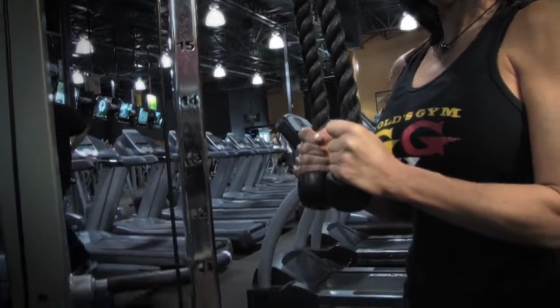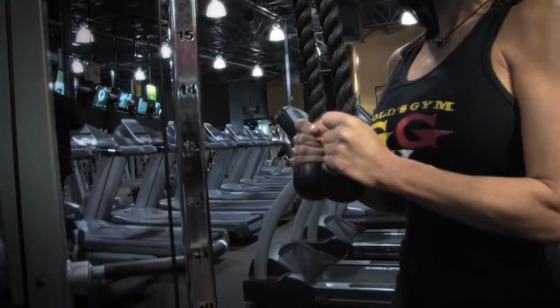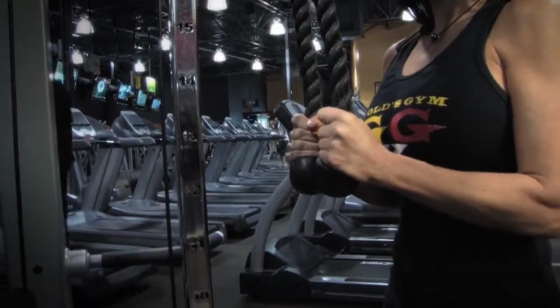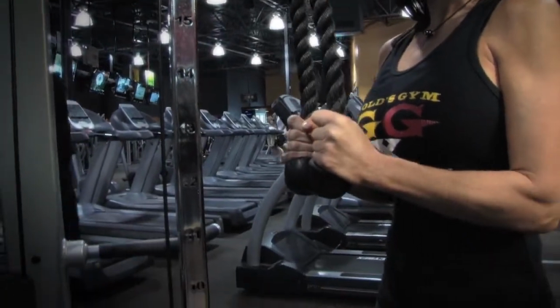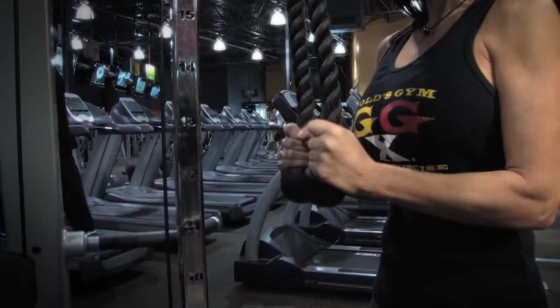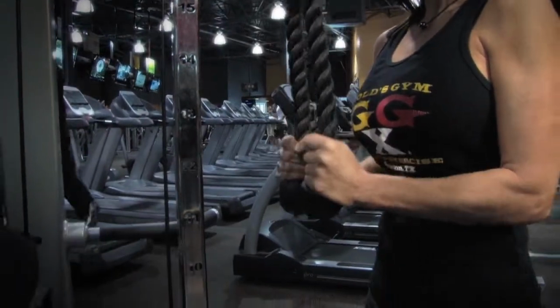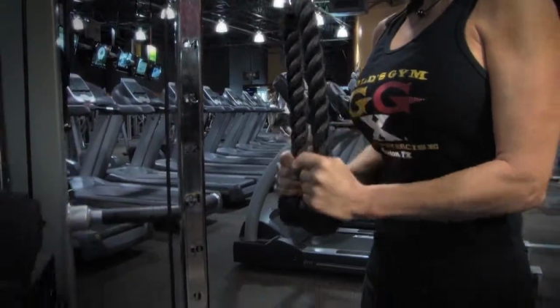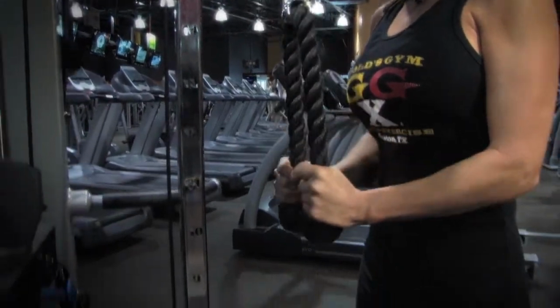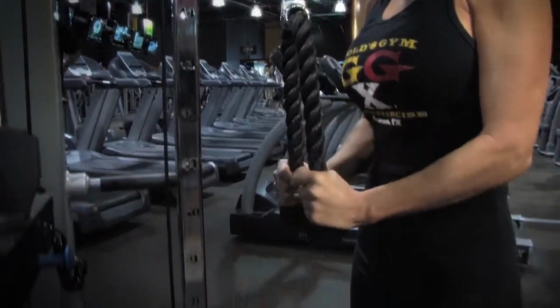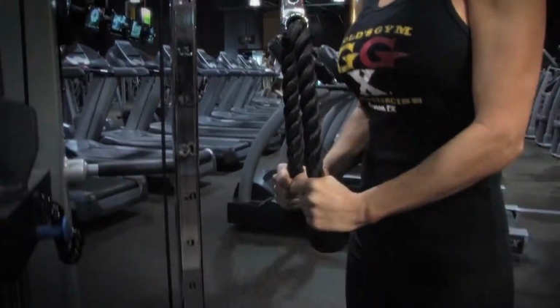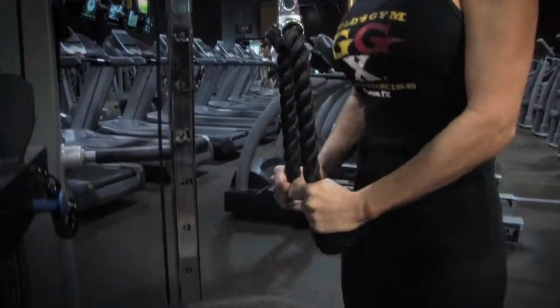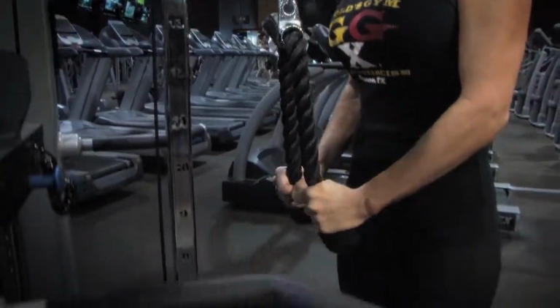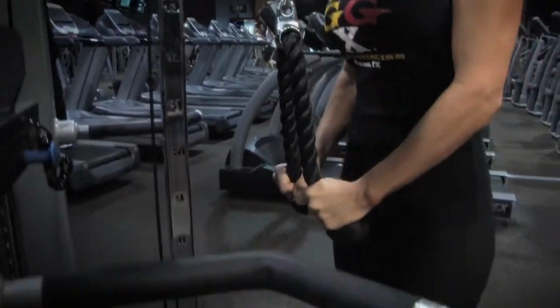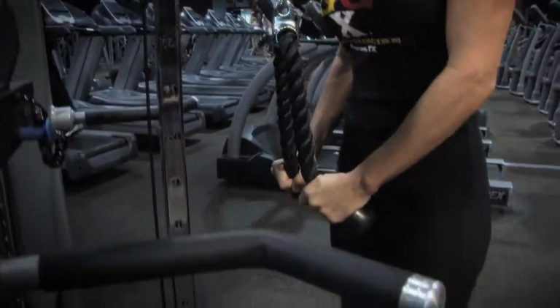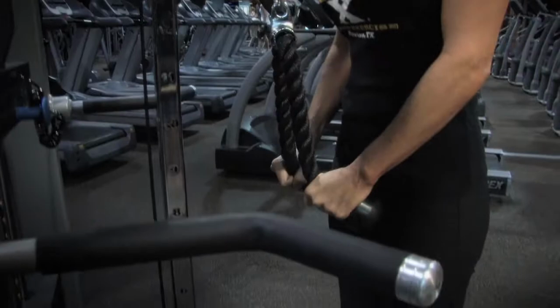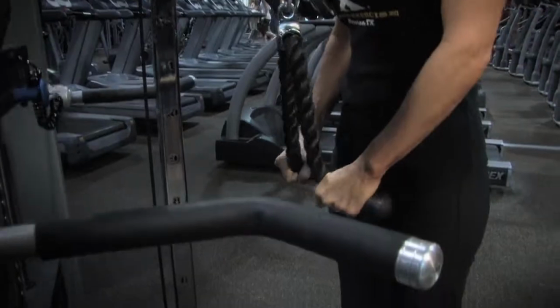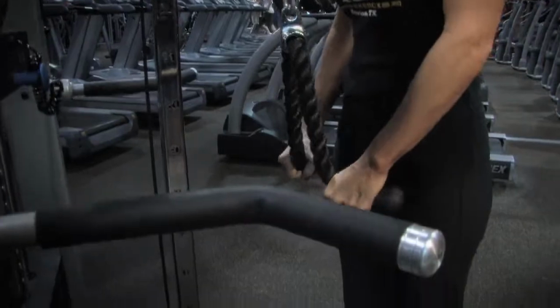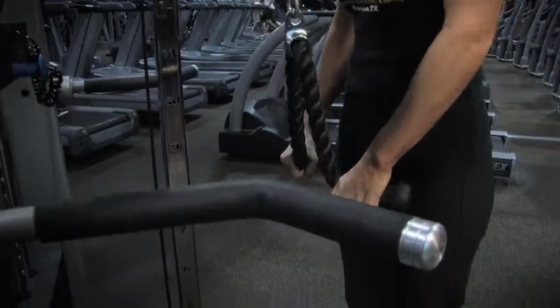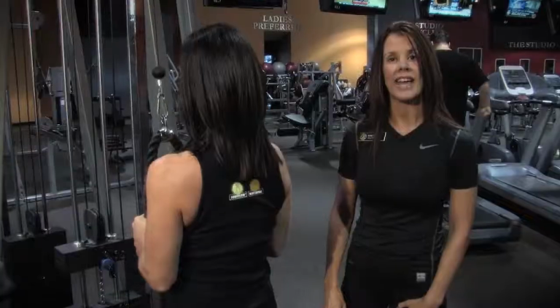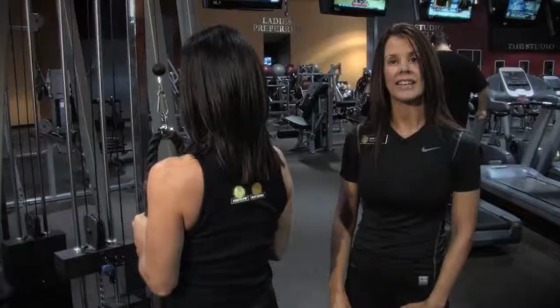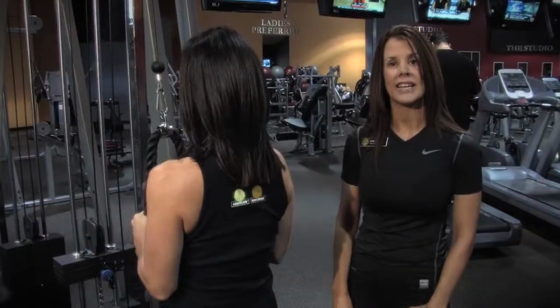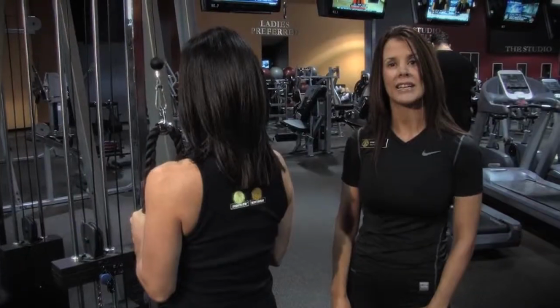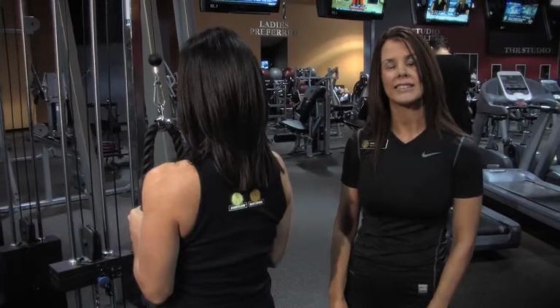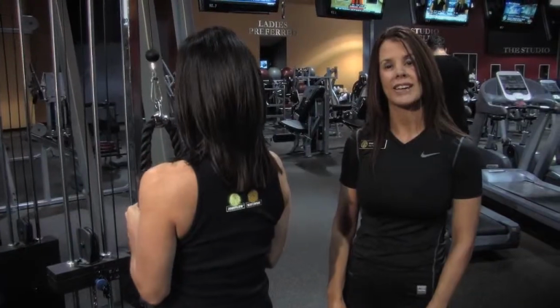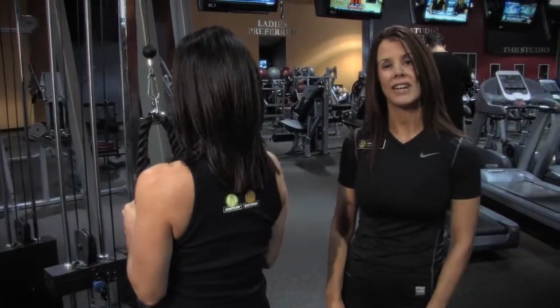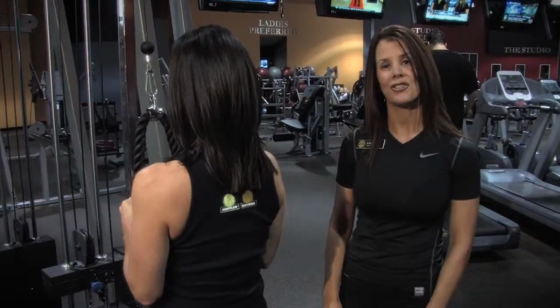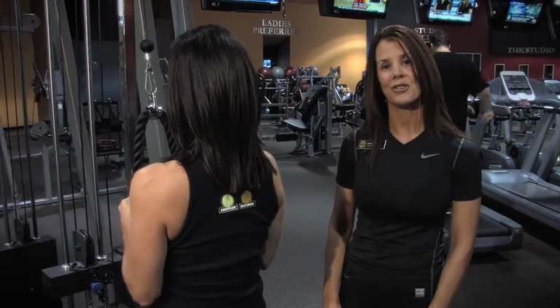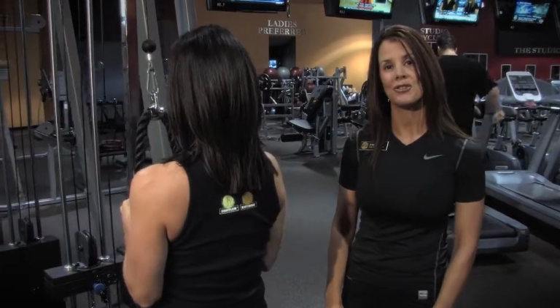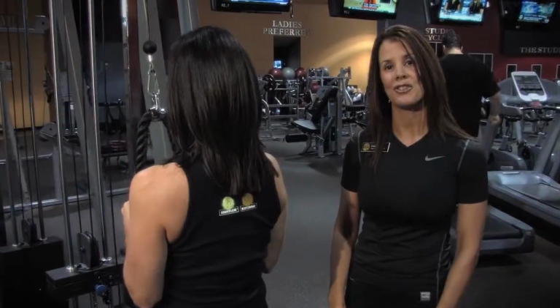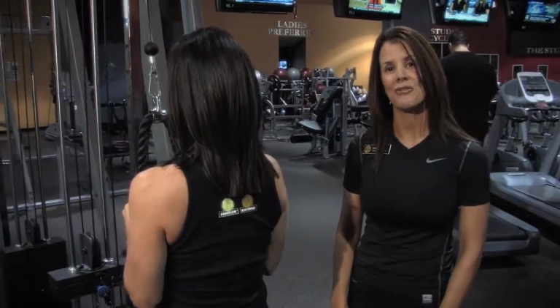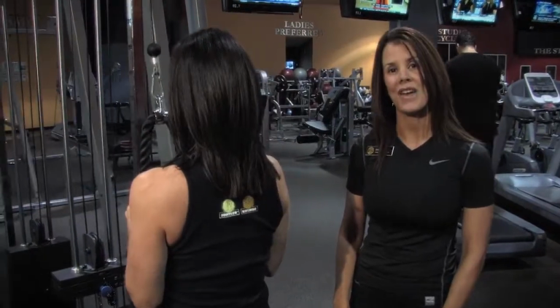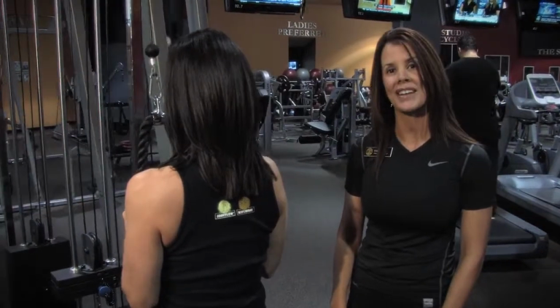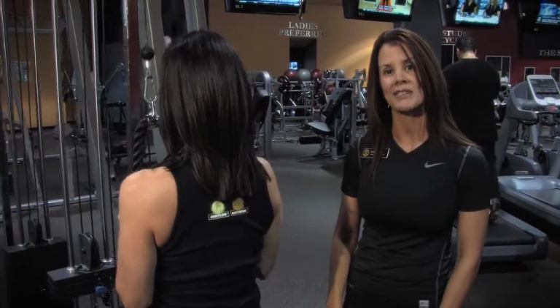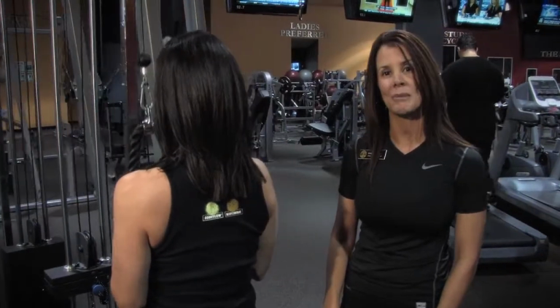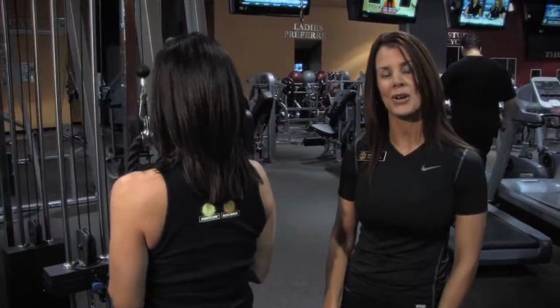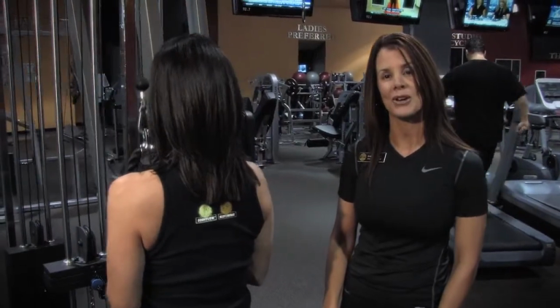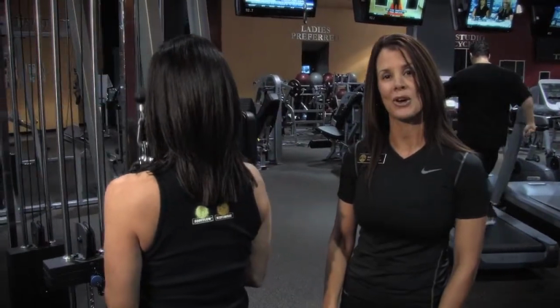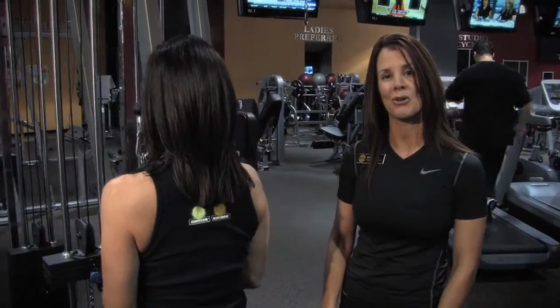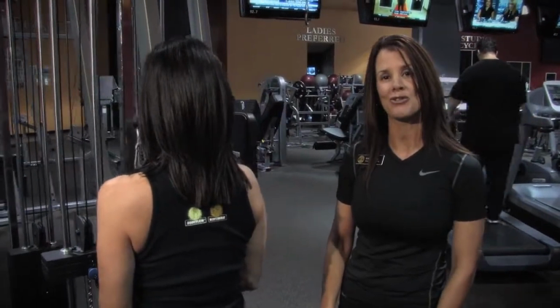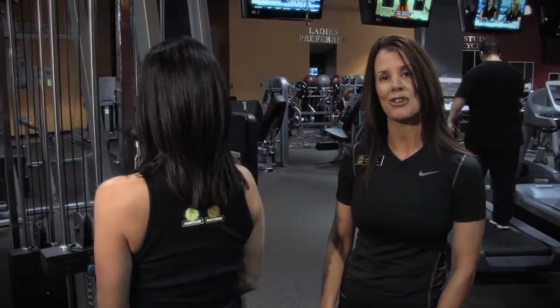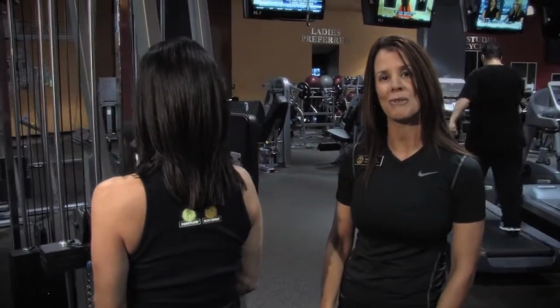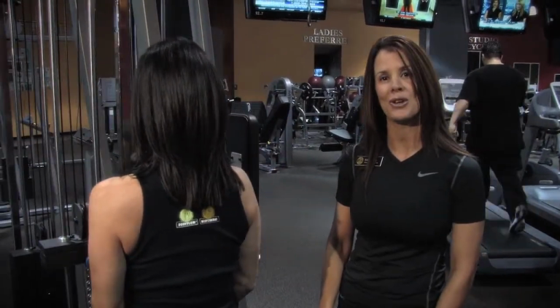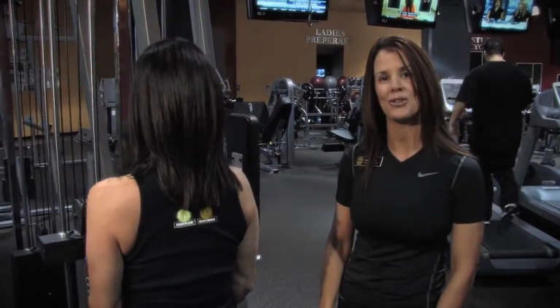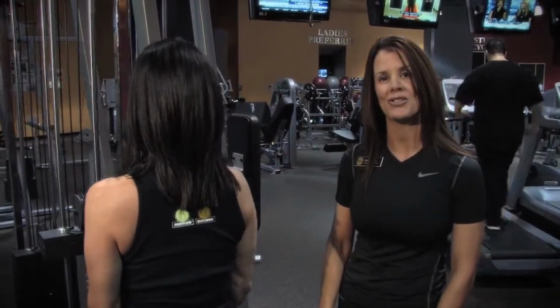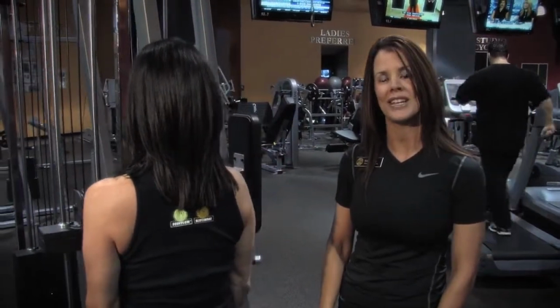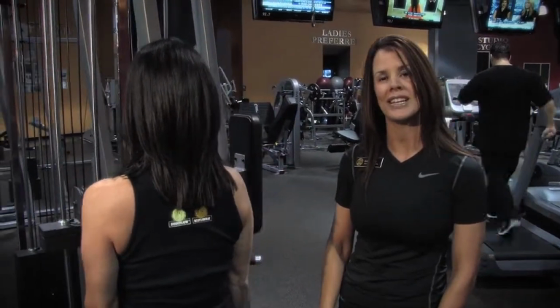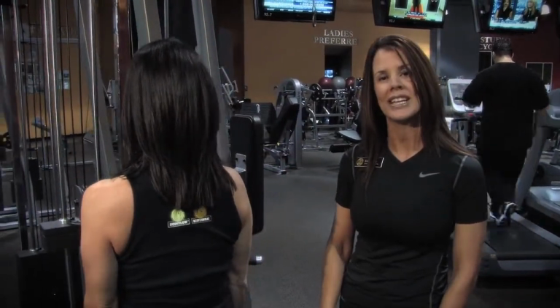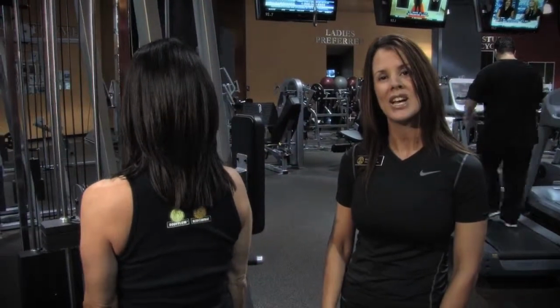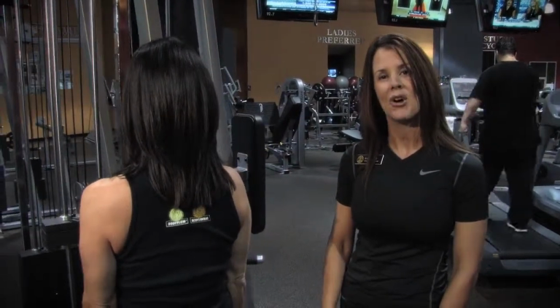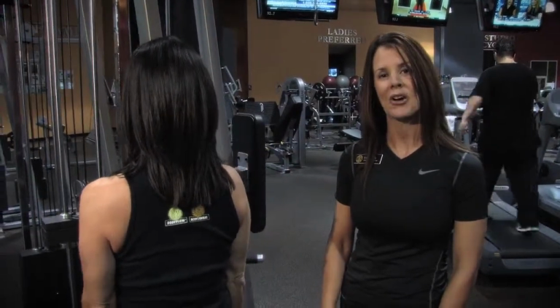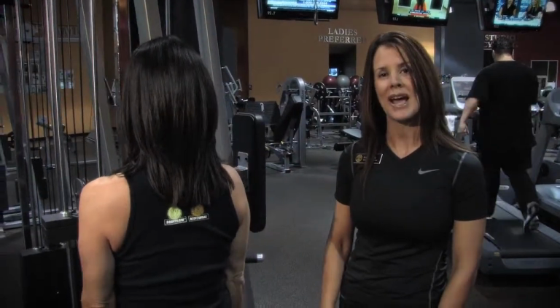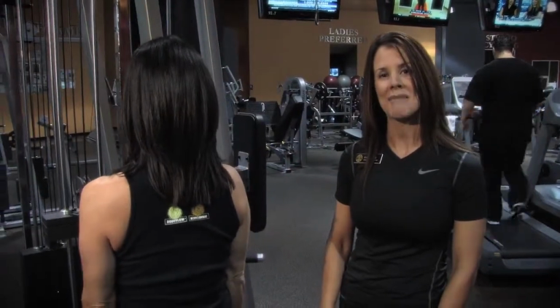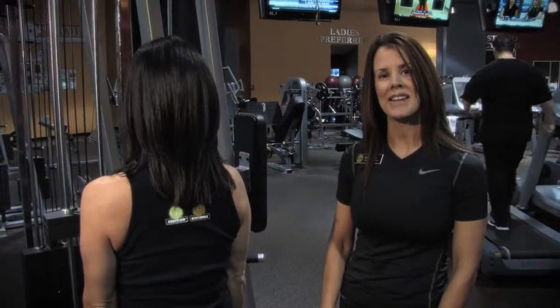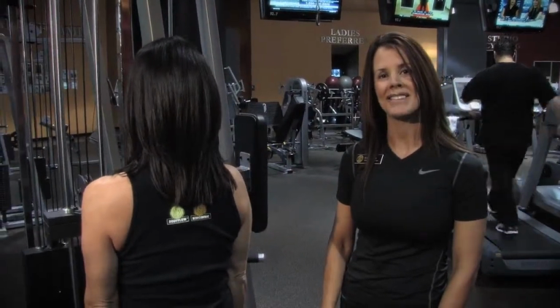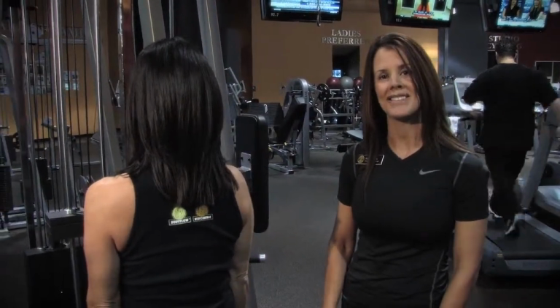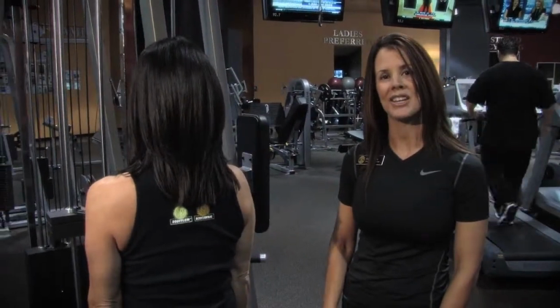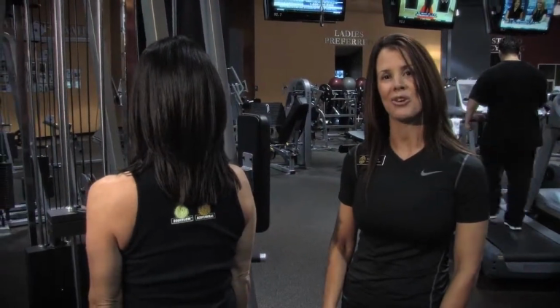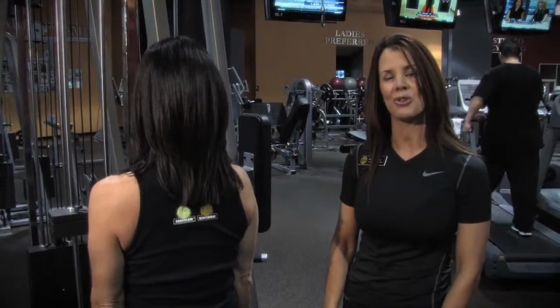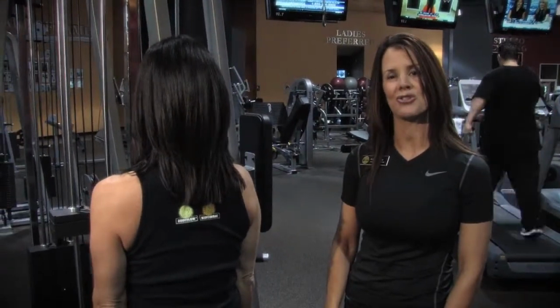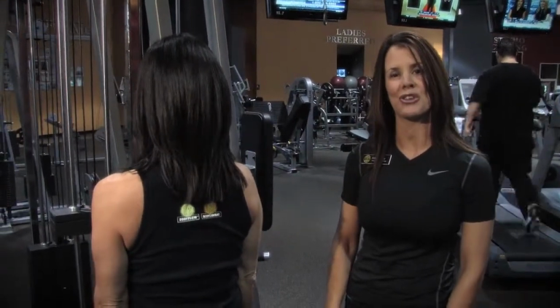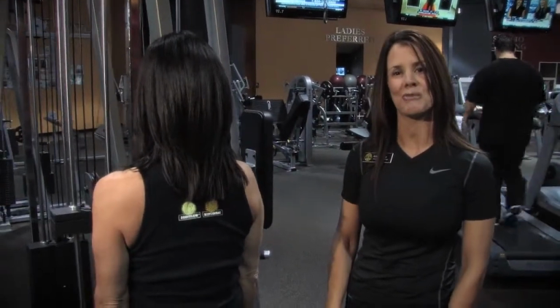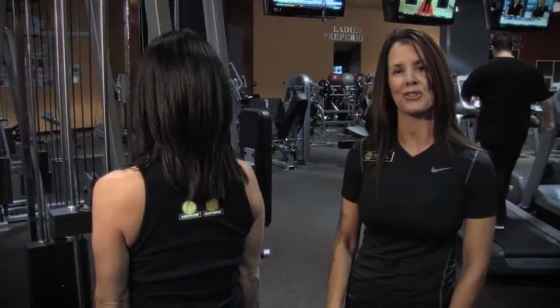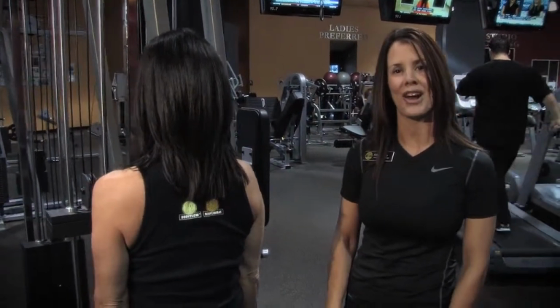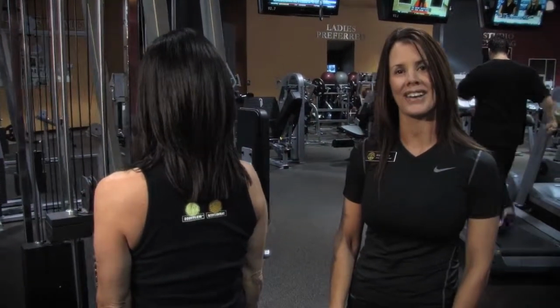So if you want more advanced training techniques, stay tuned to Facebook, Gold's Gym Houston, or come in and see a Gold's Gym Trainer.